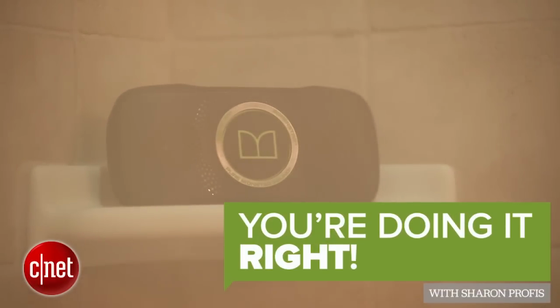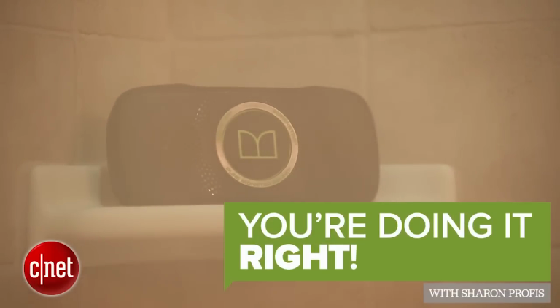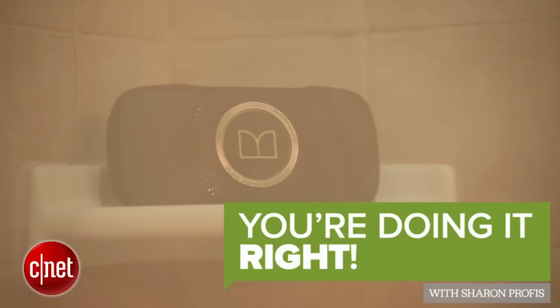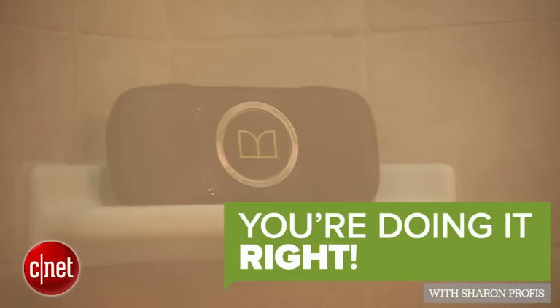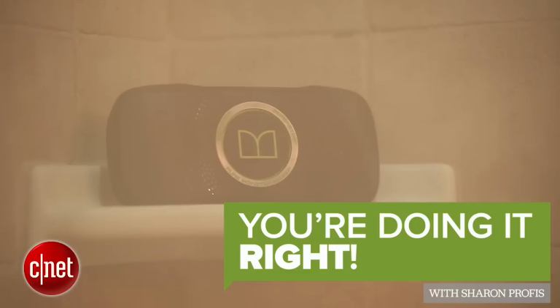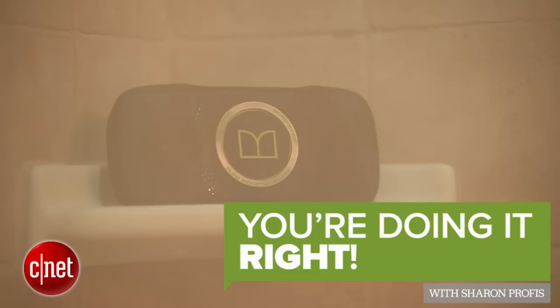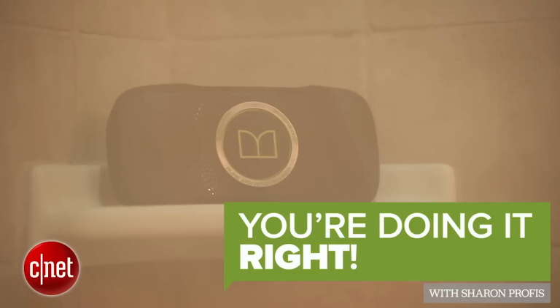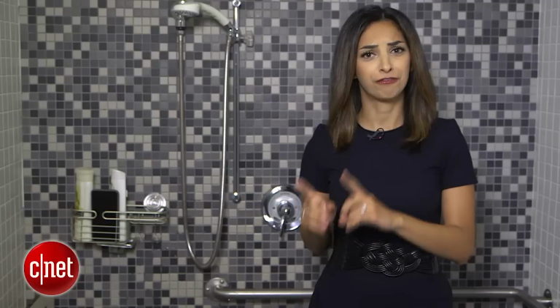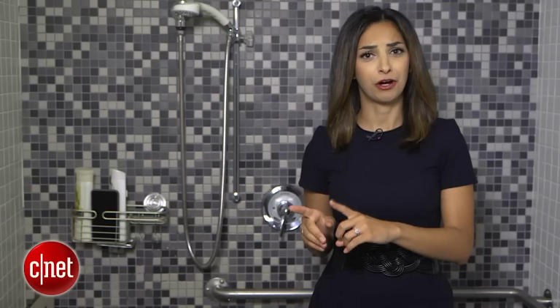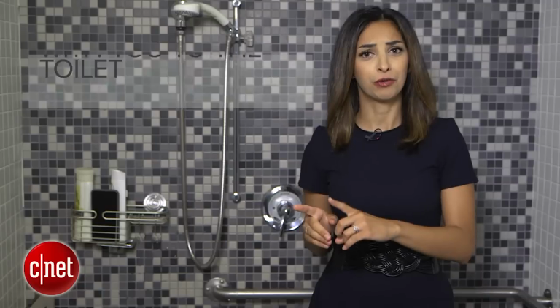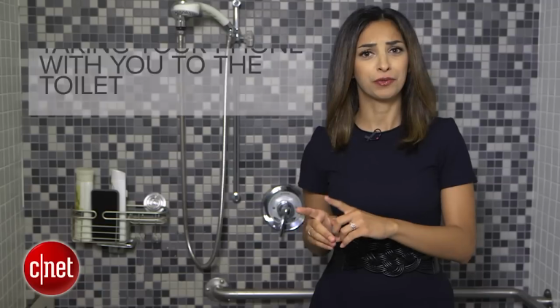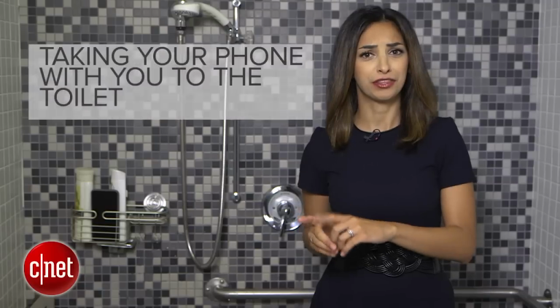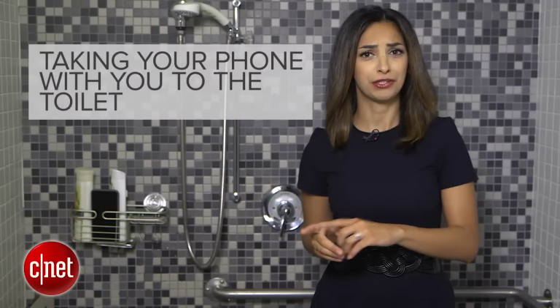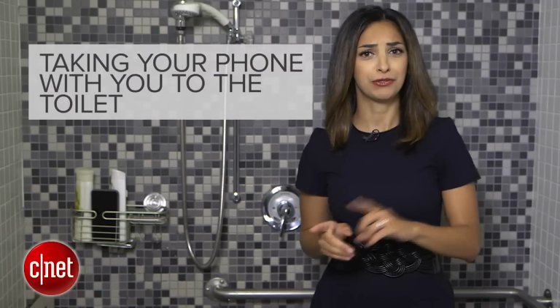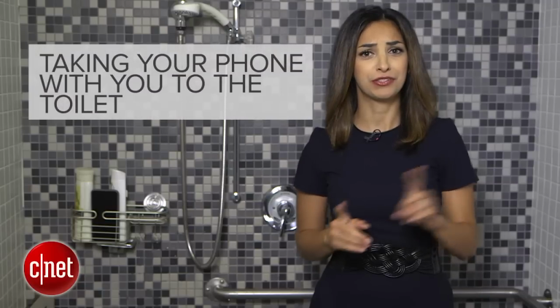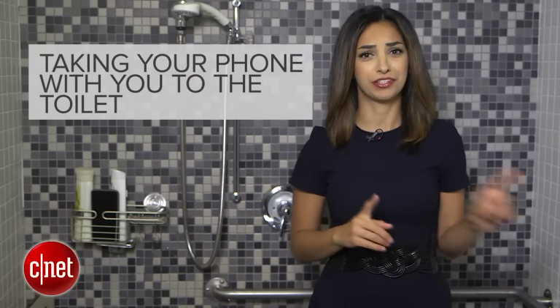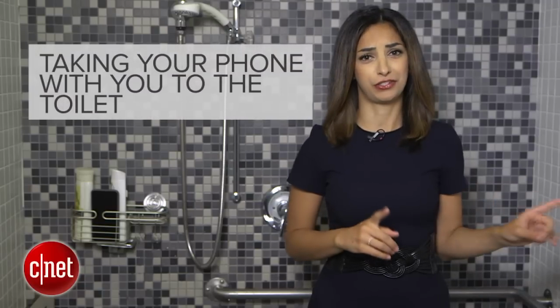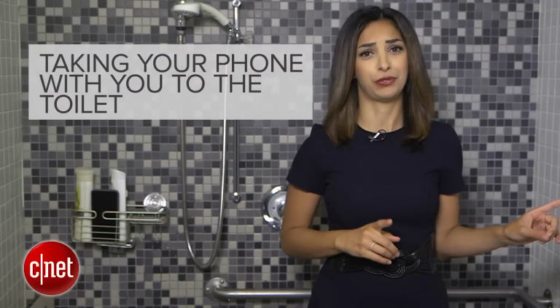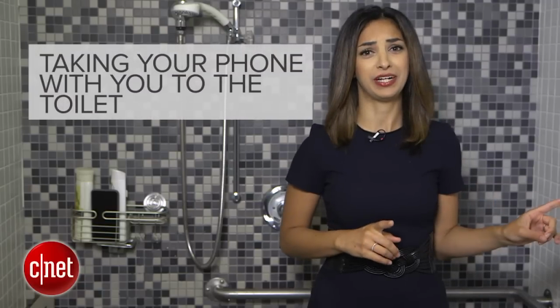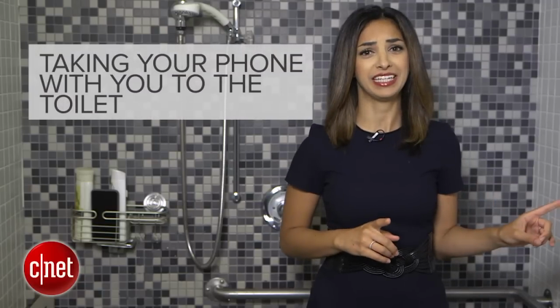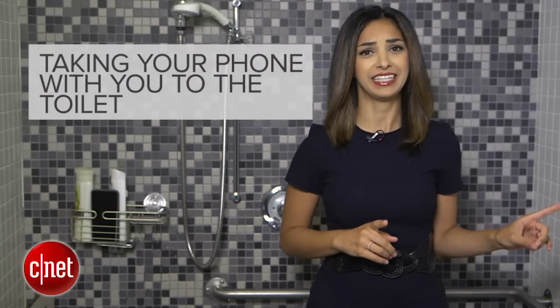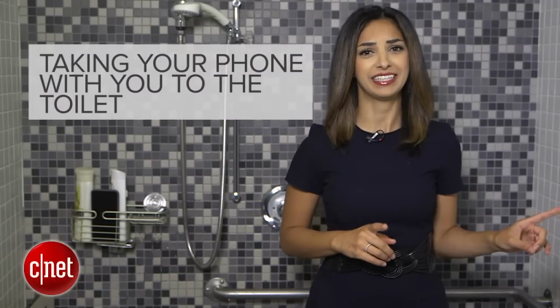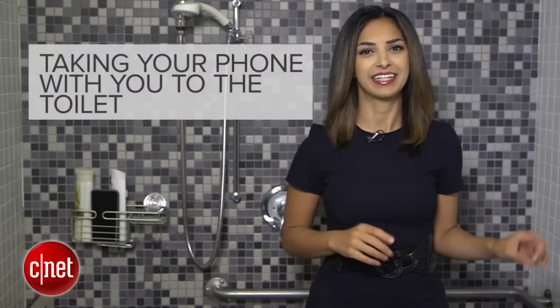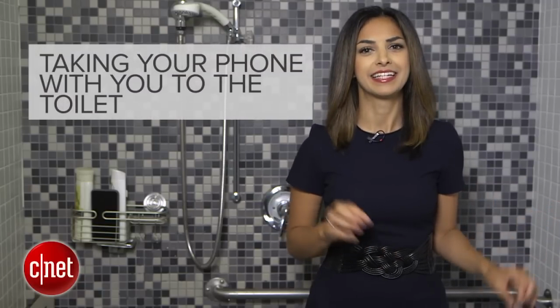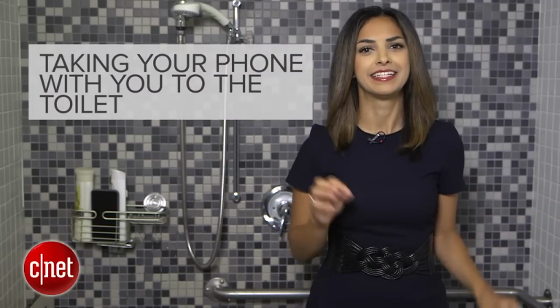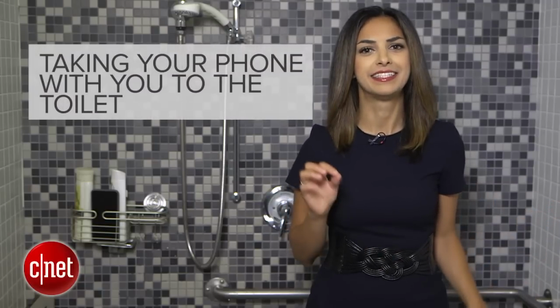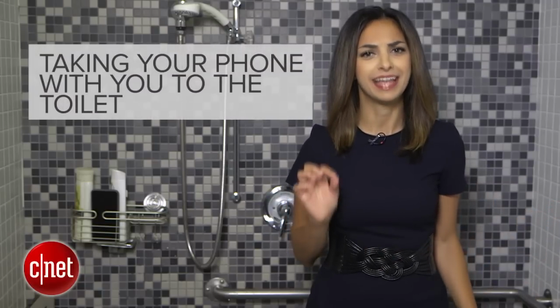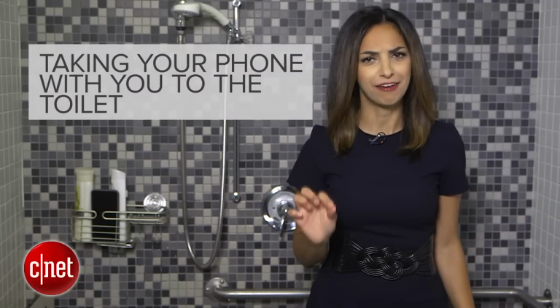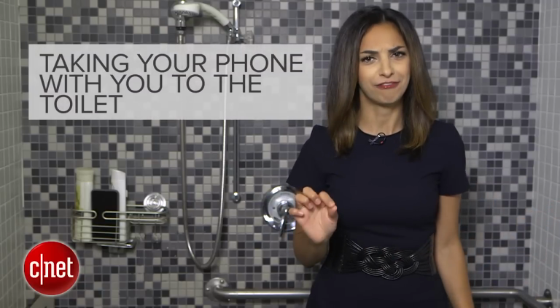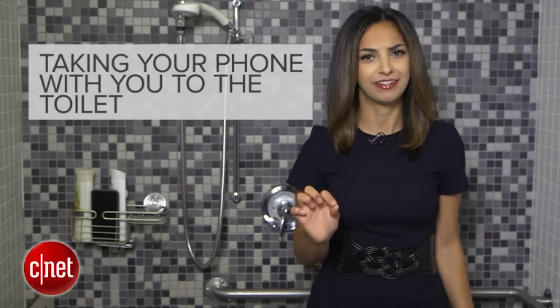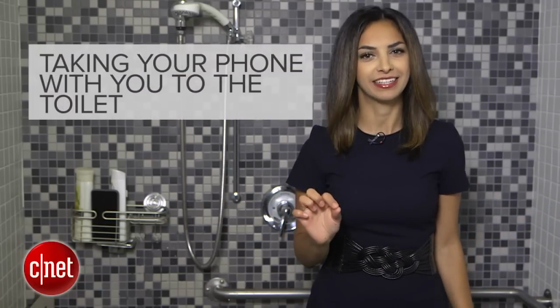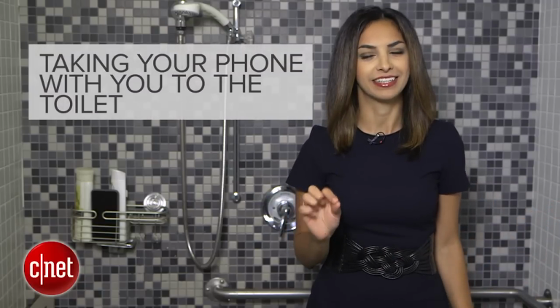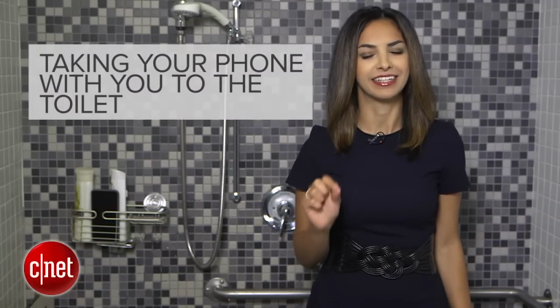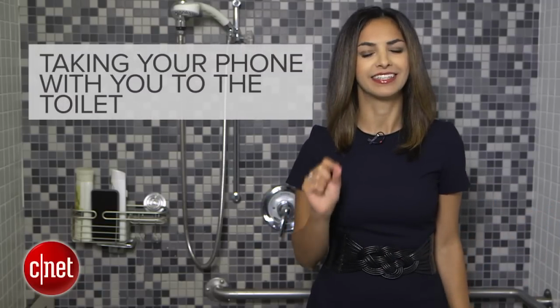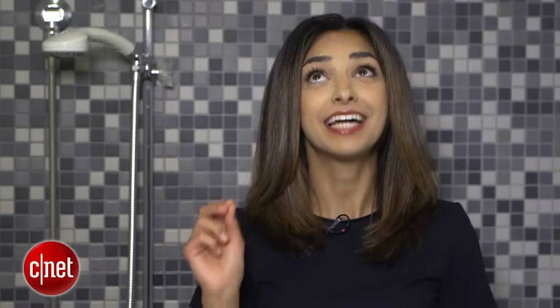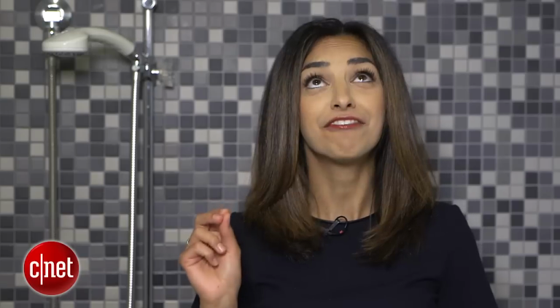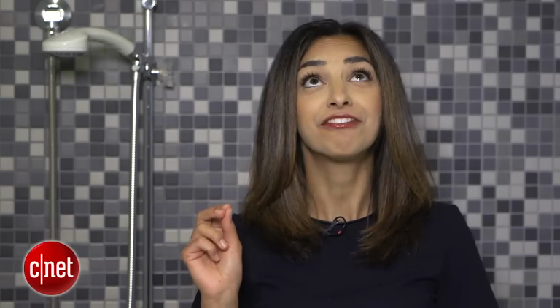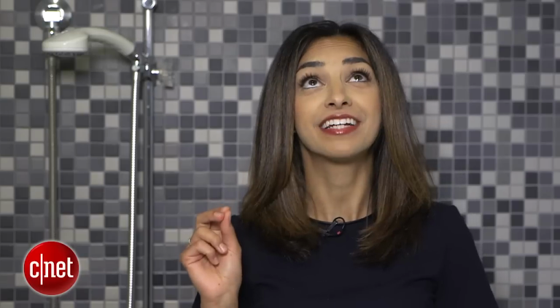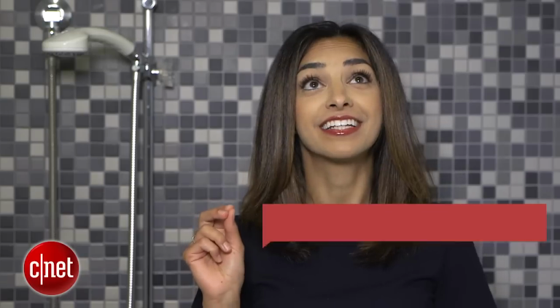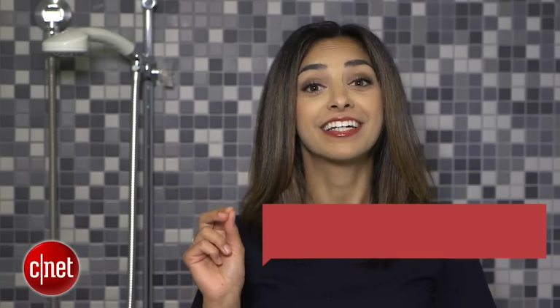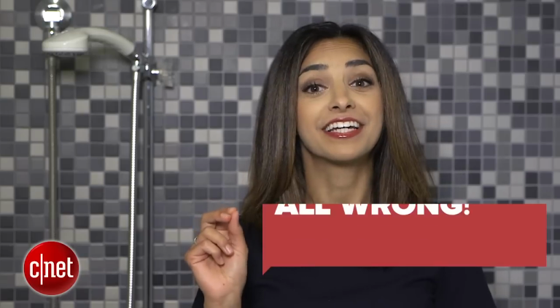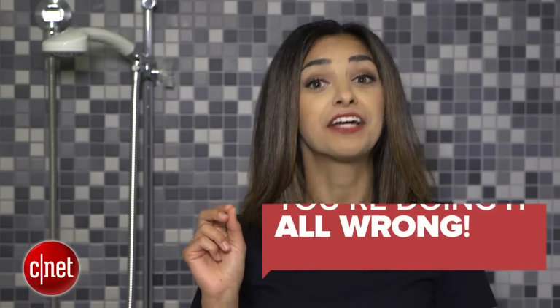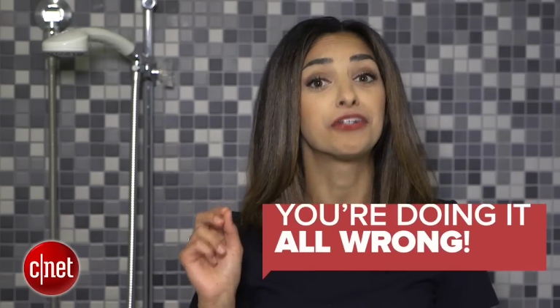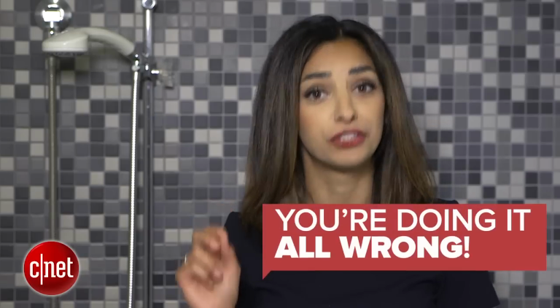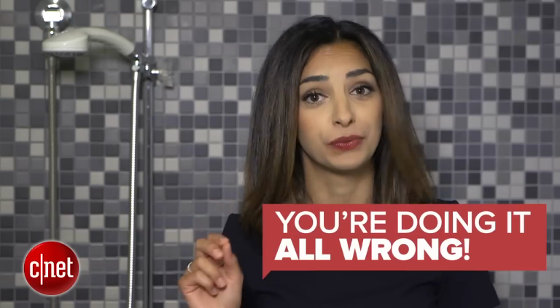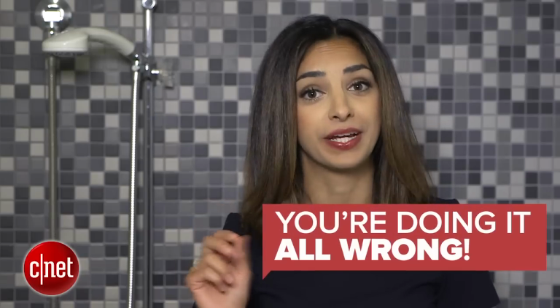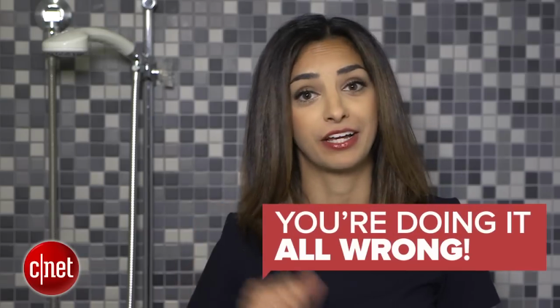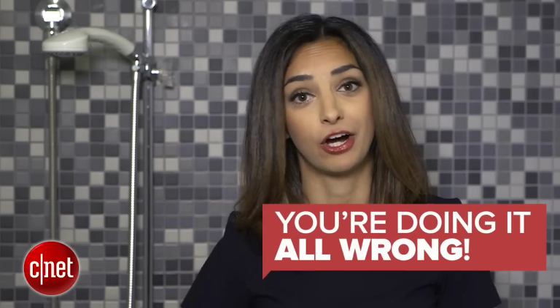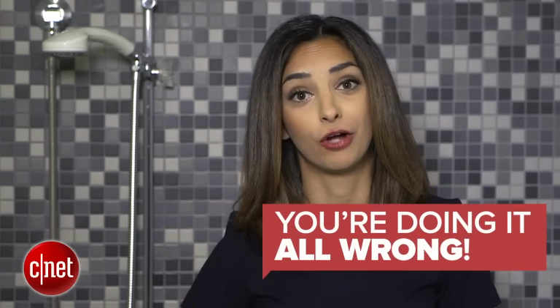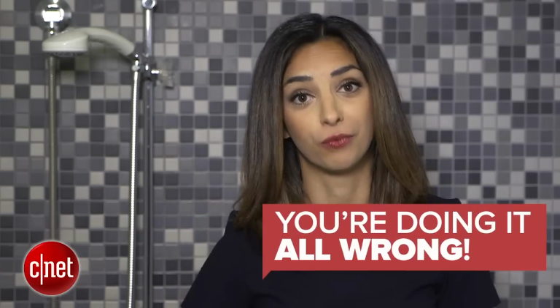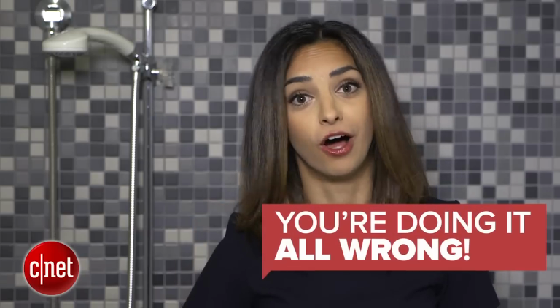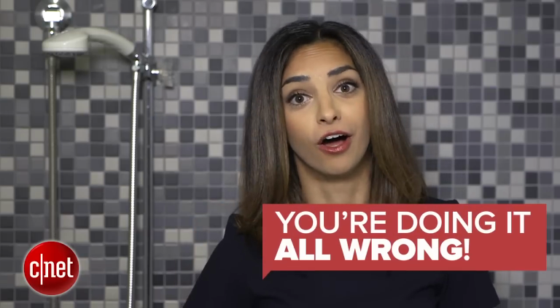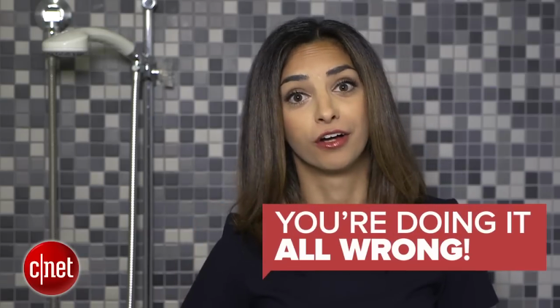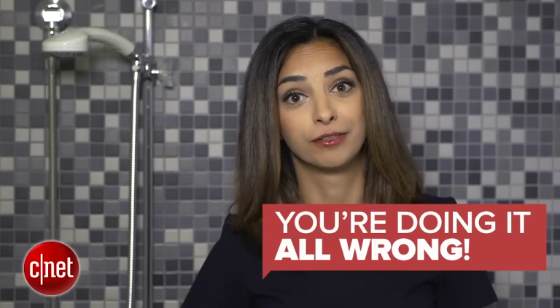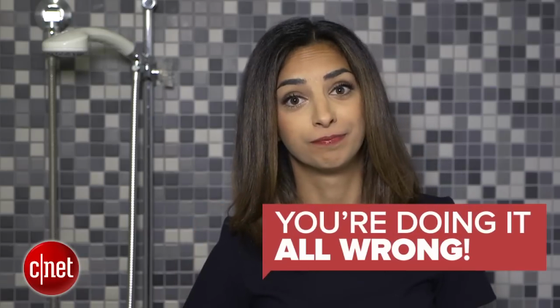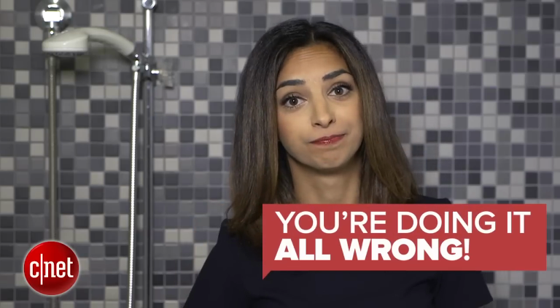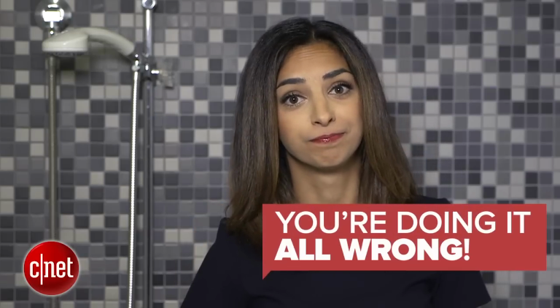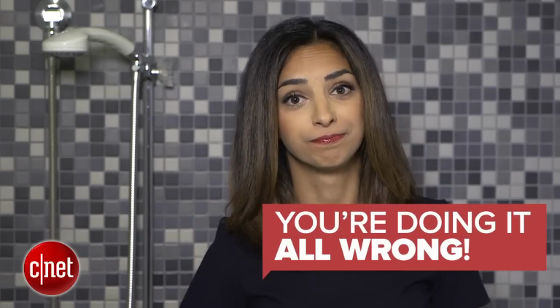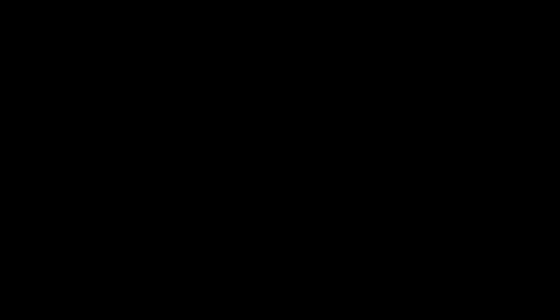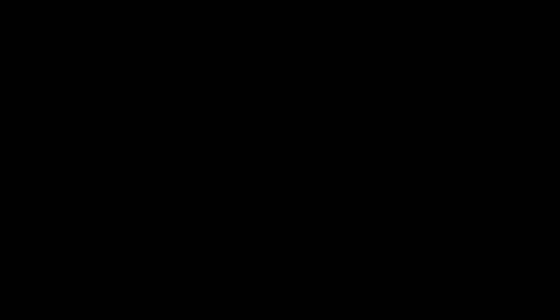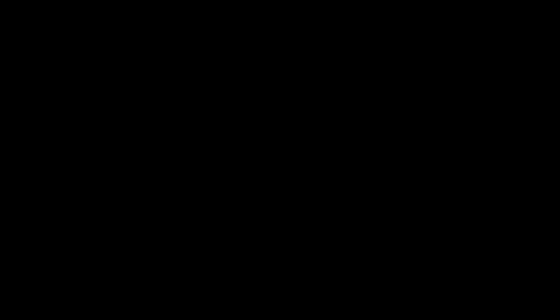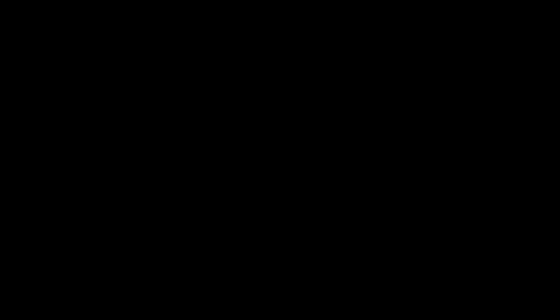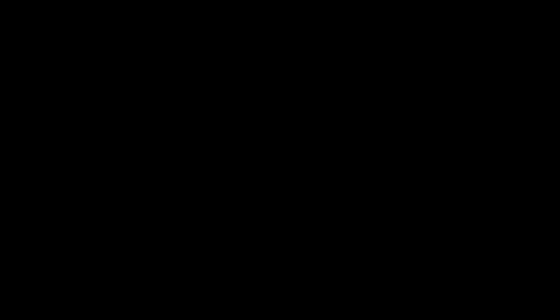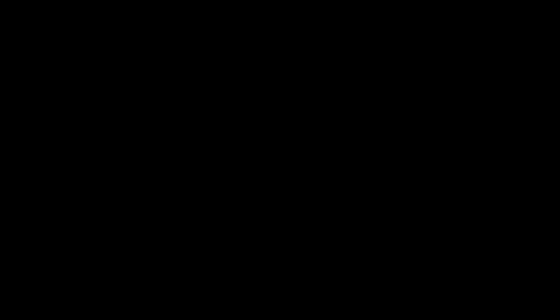And taking your phone with you to the toilet? Definitely, definitely doing it all wrong.